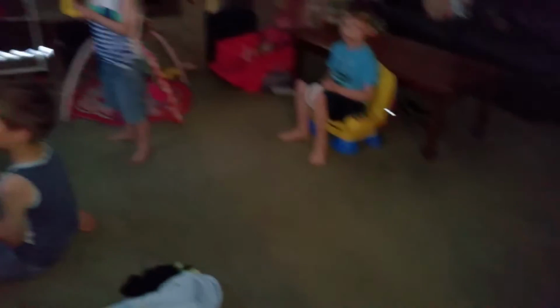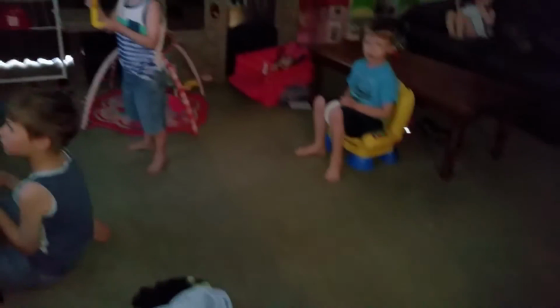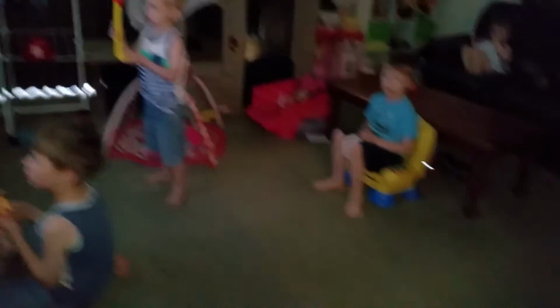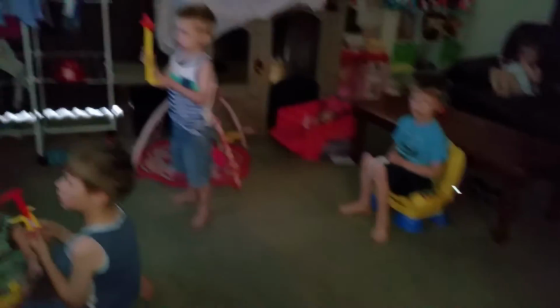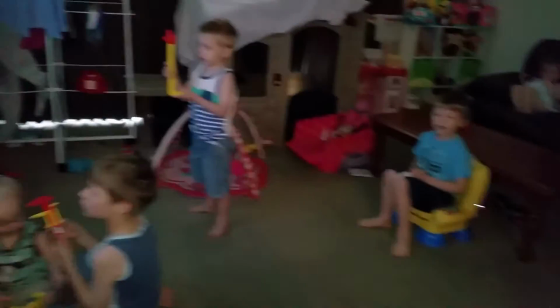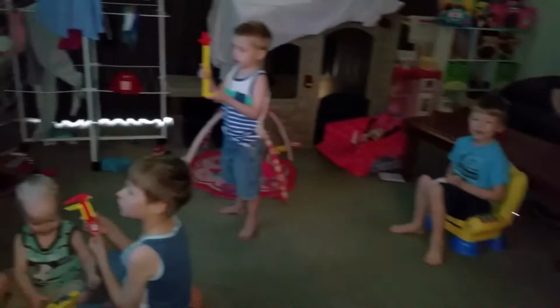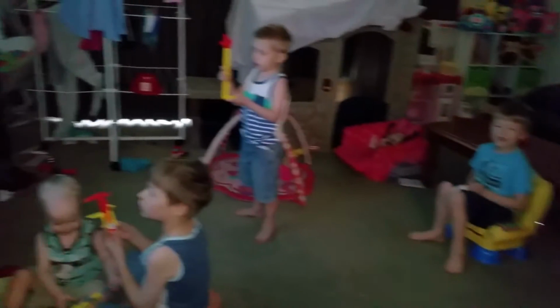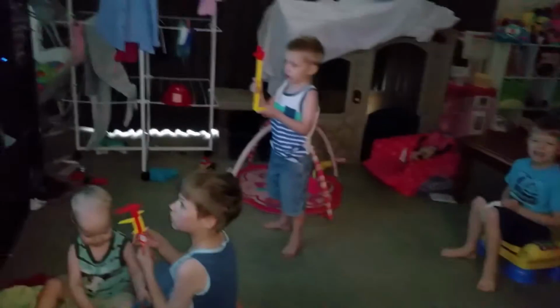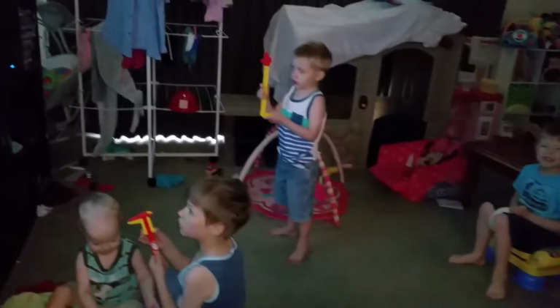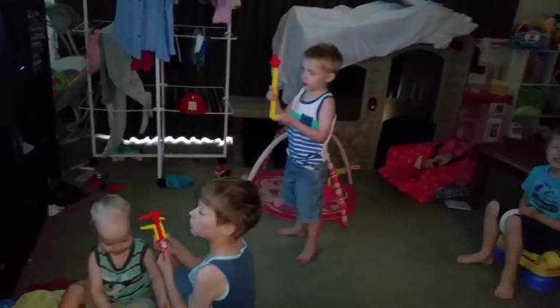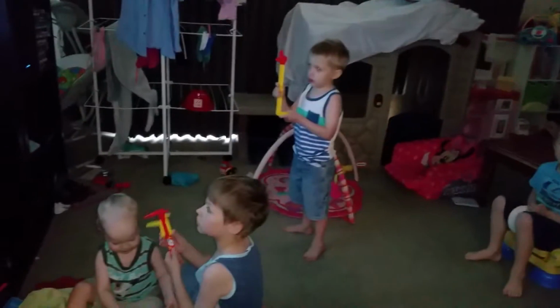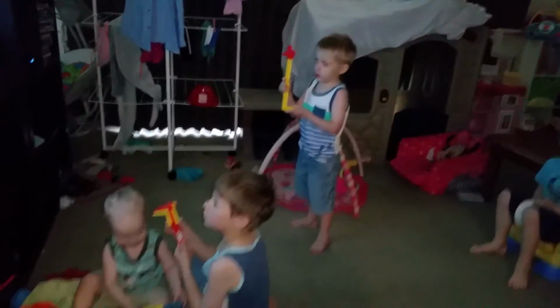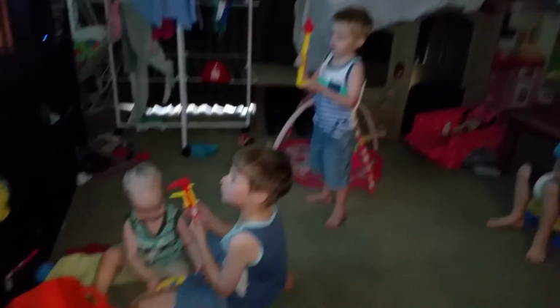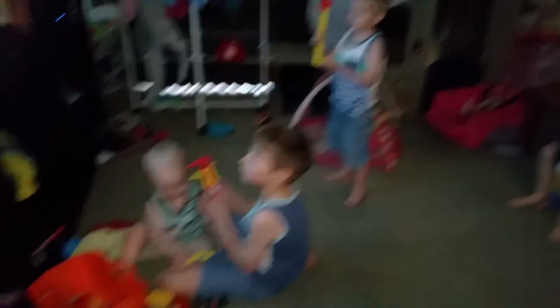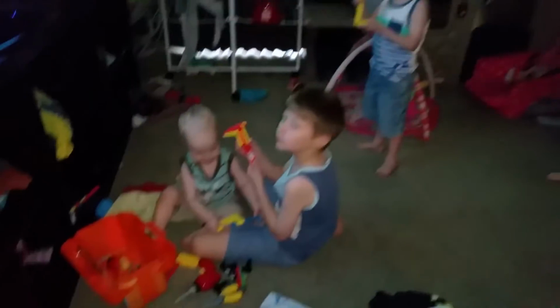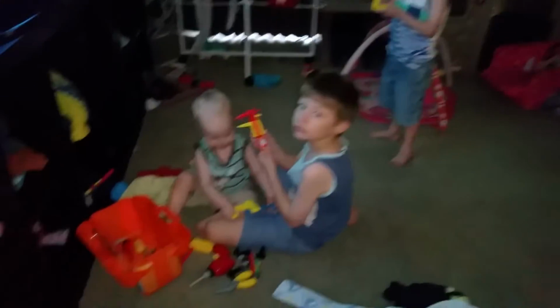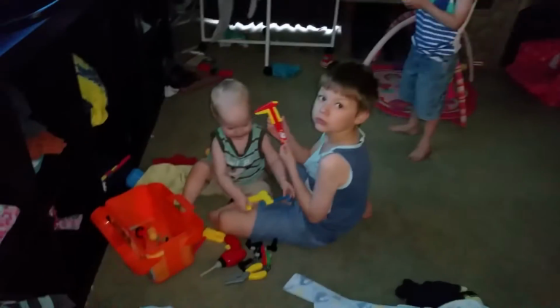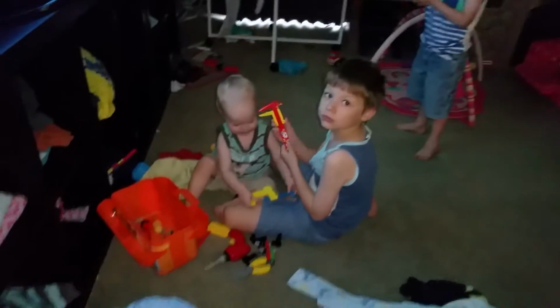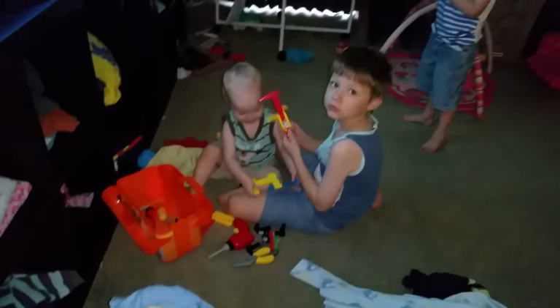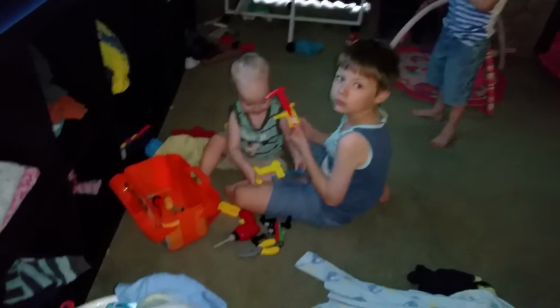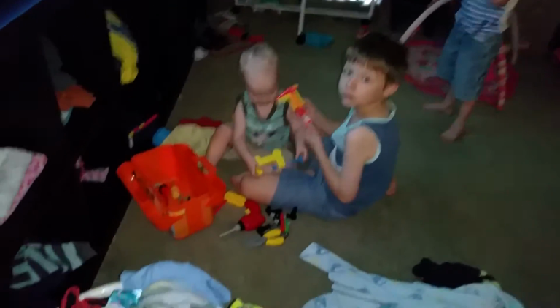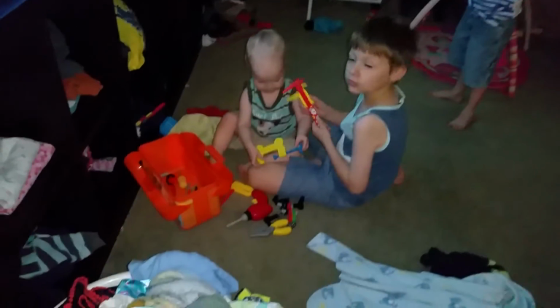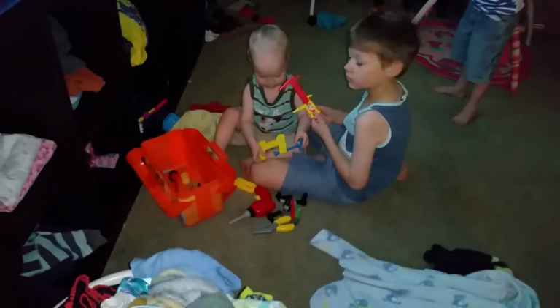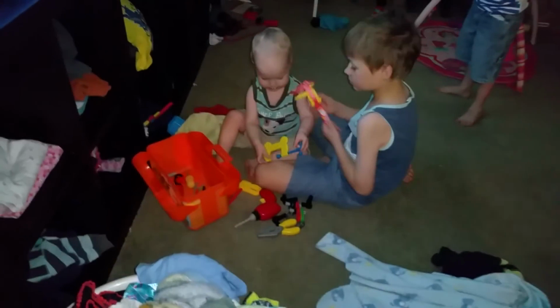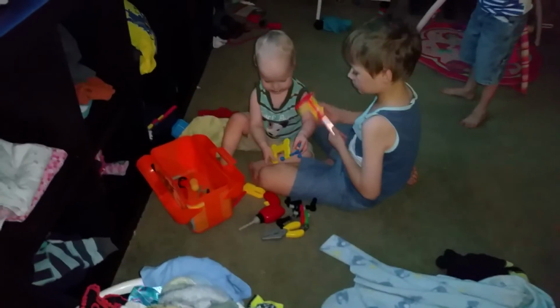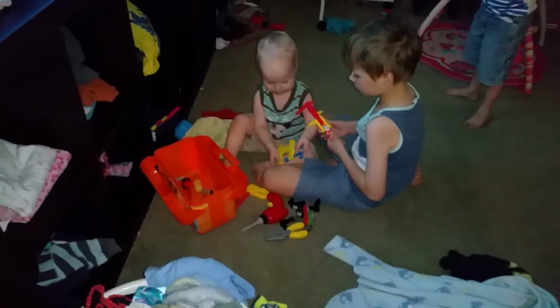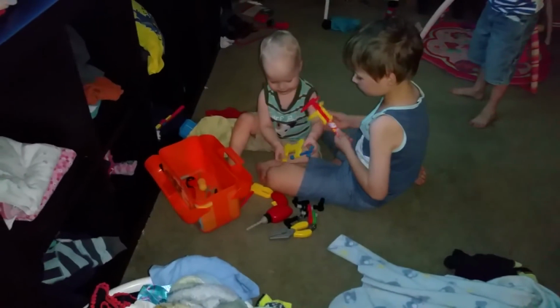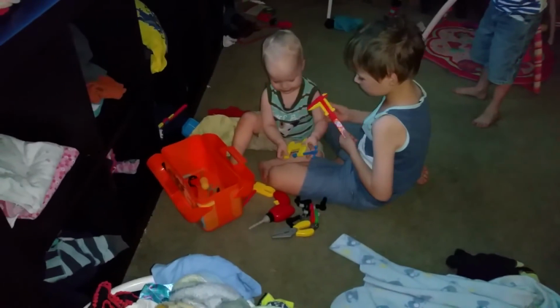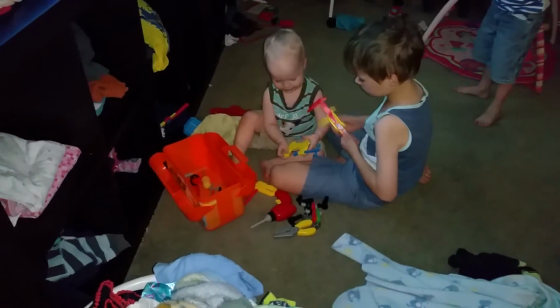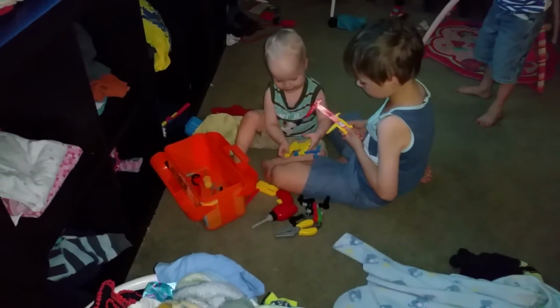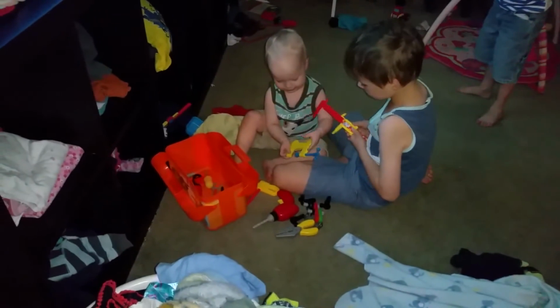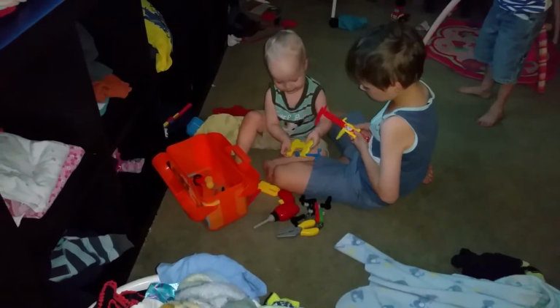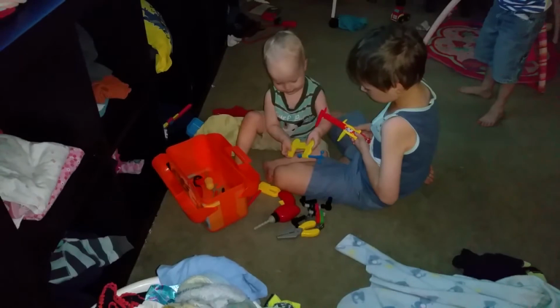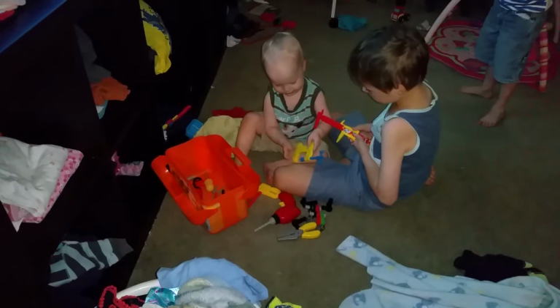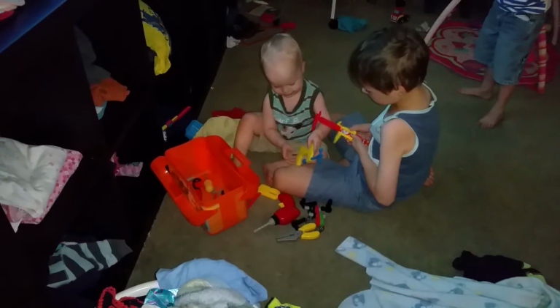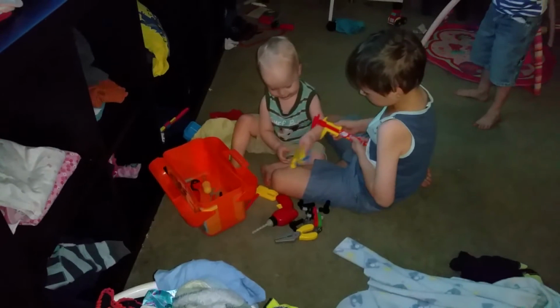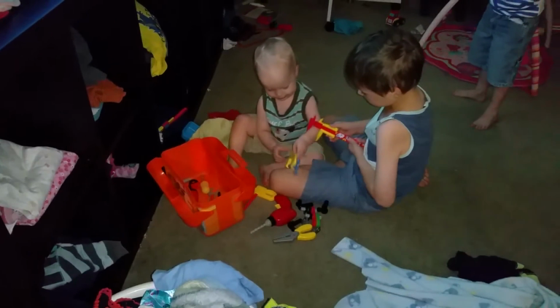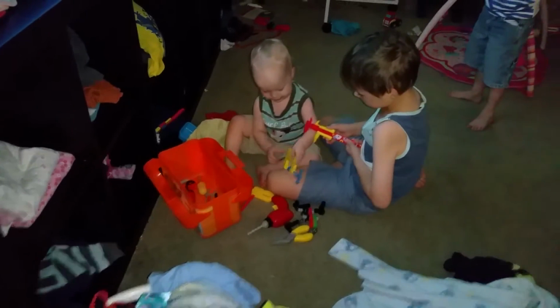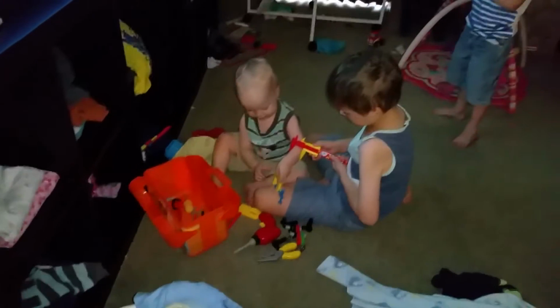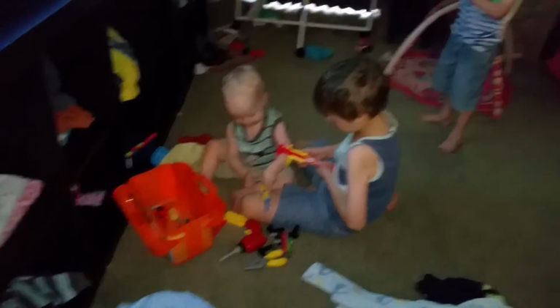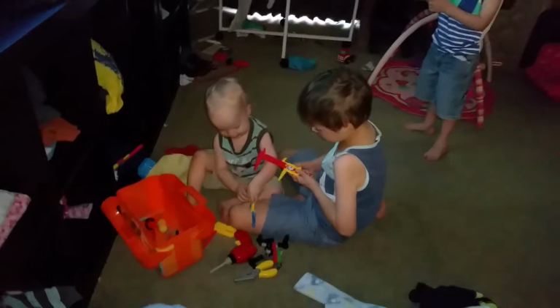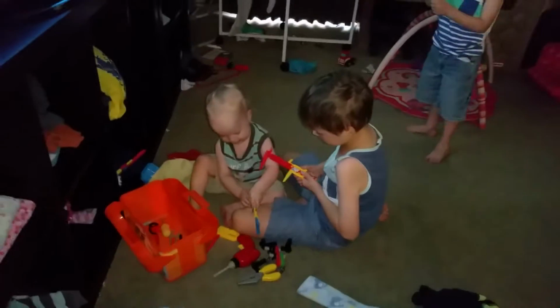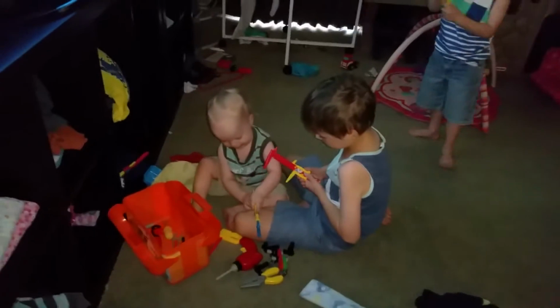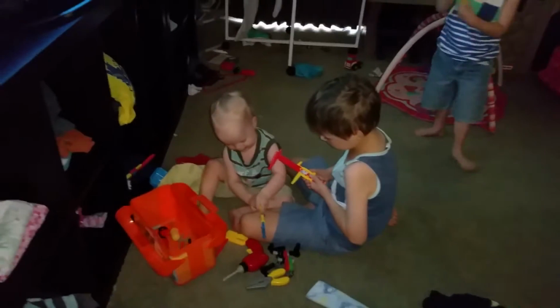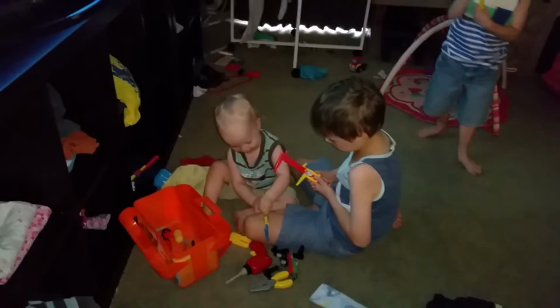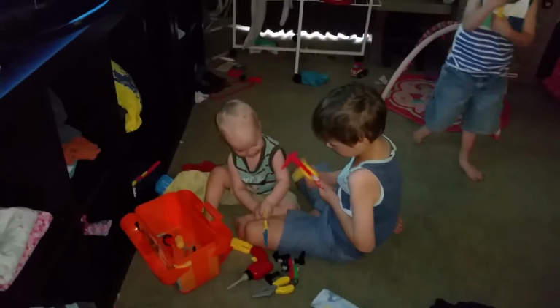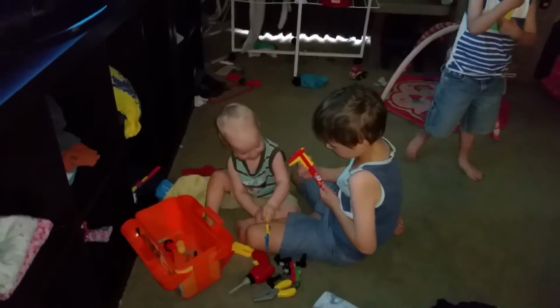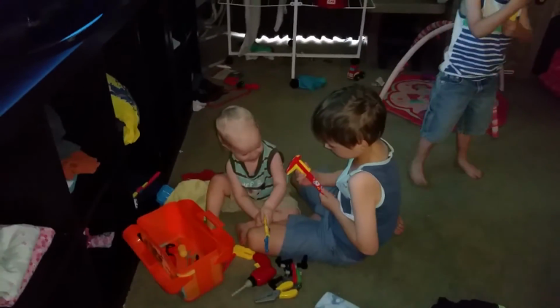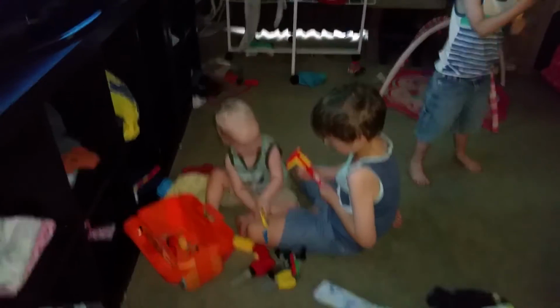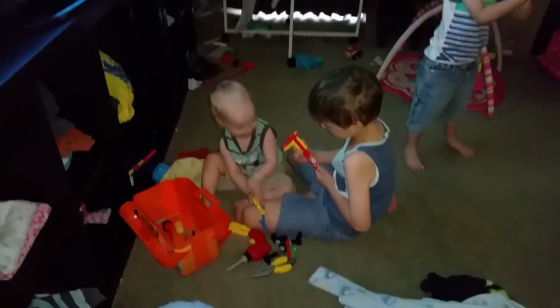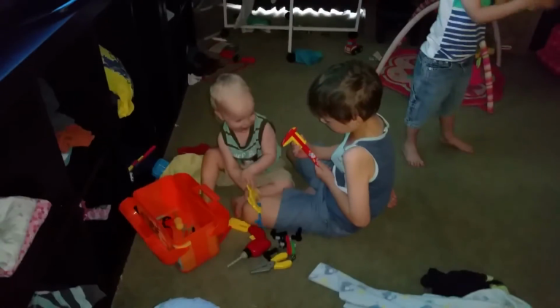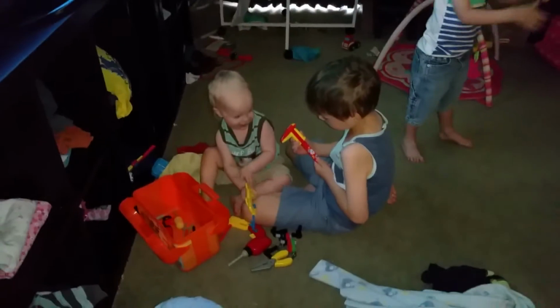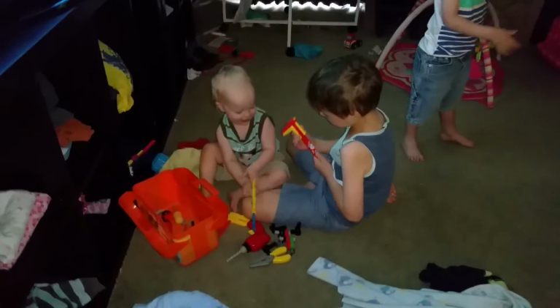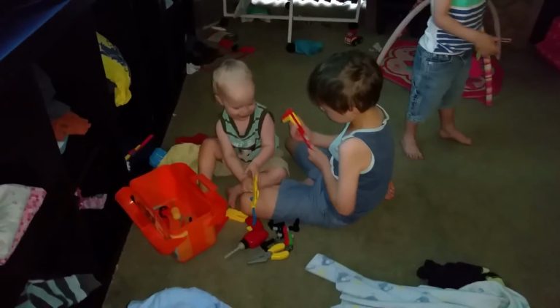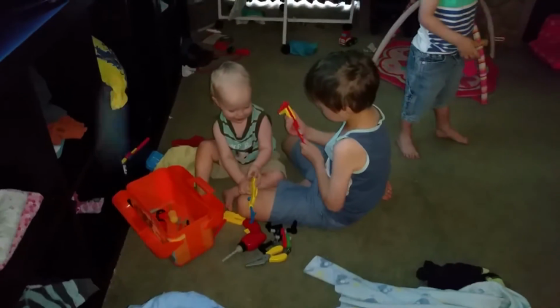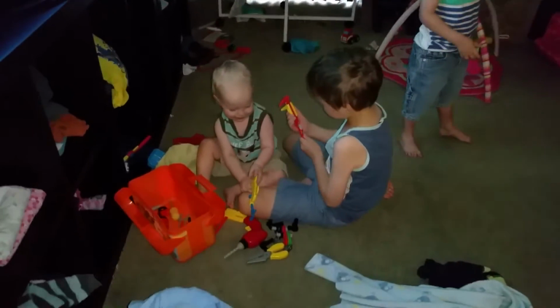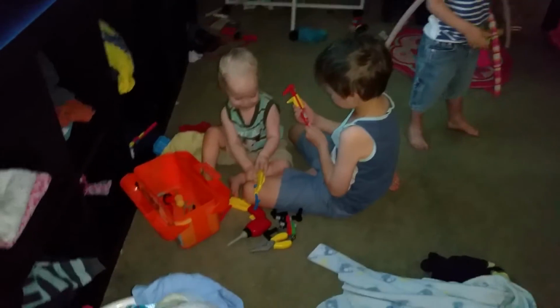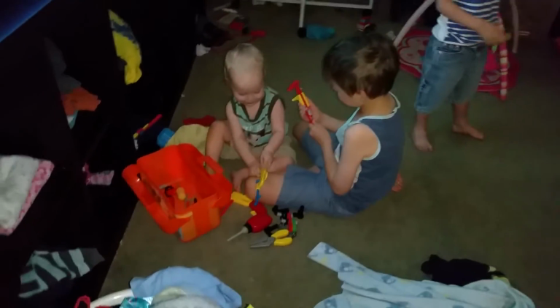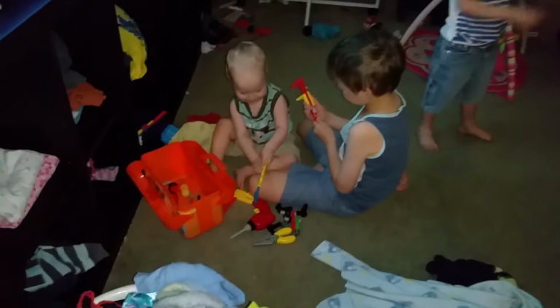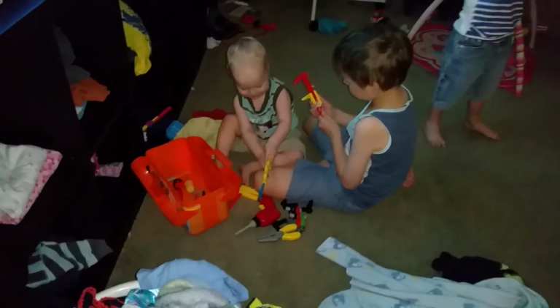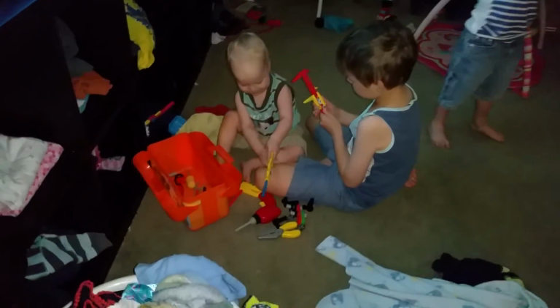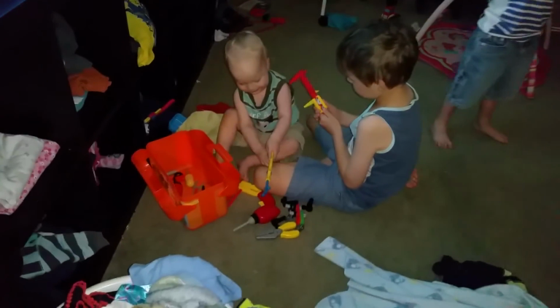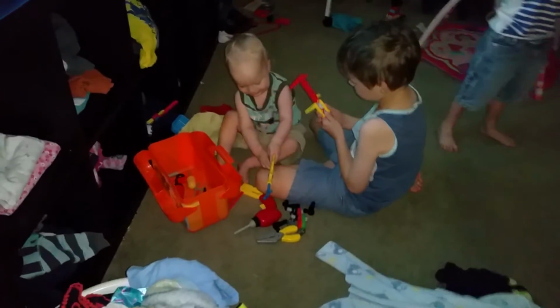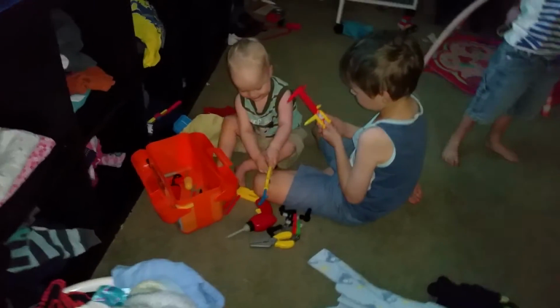Here's the lounge room. Harry's got his toy tools out that belong in that first box, but he's got them here.